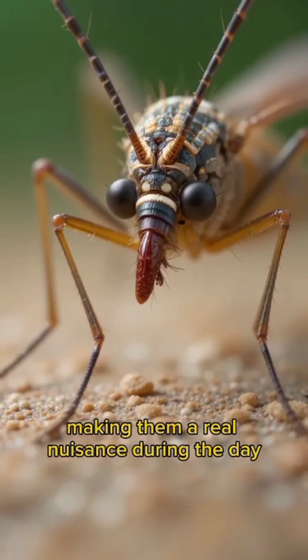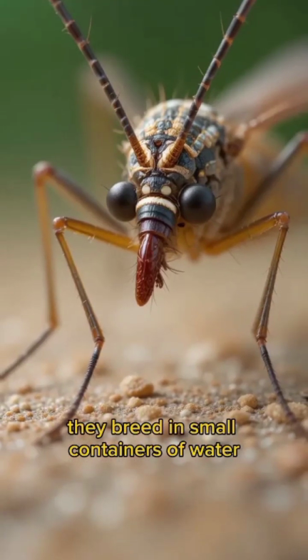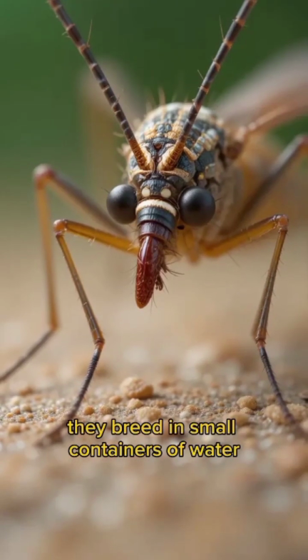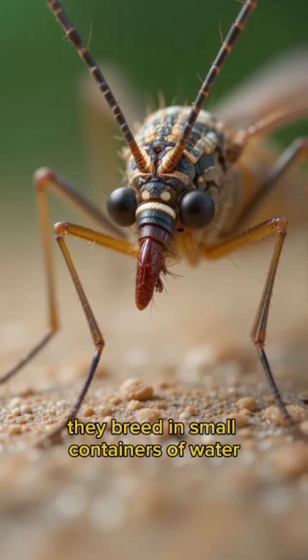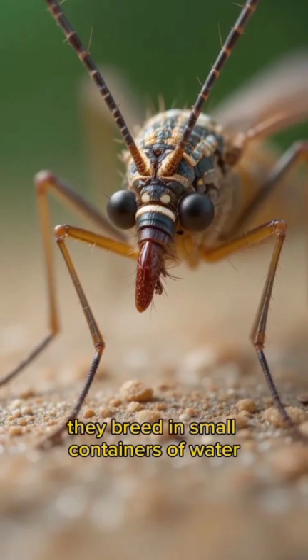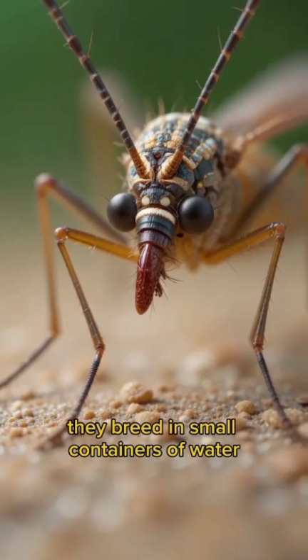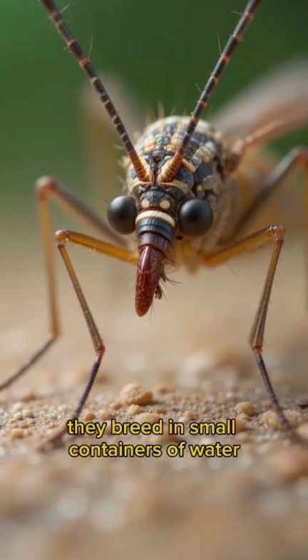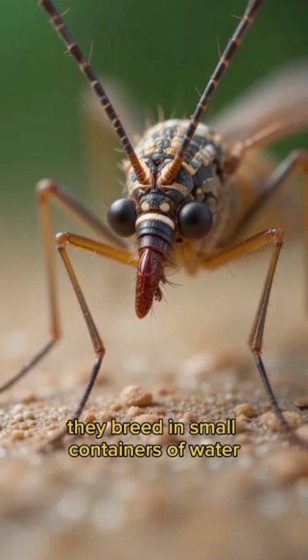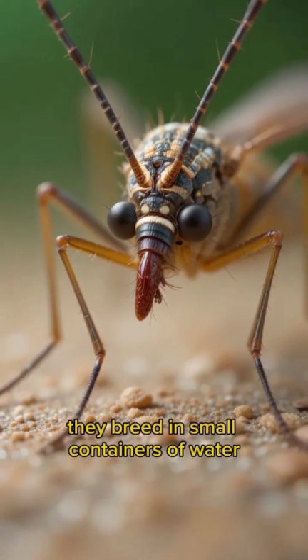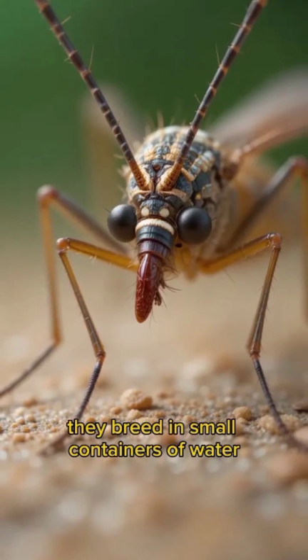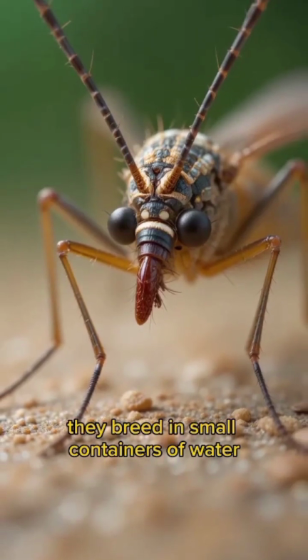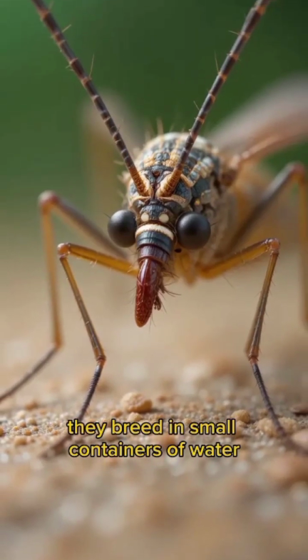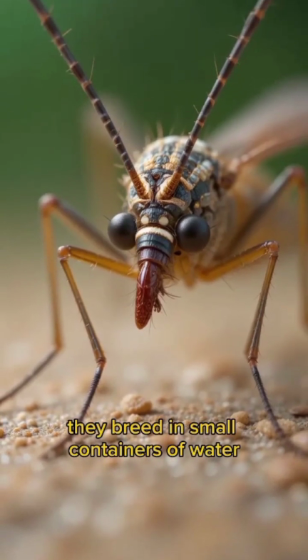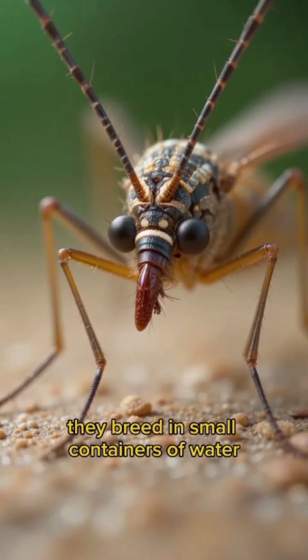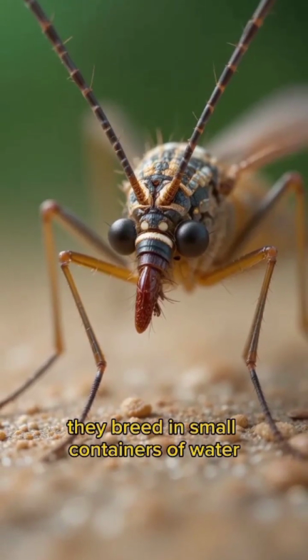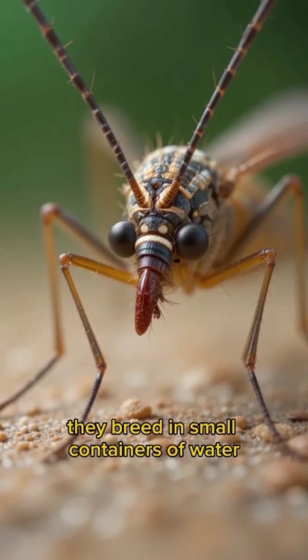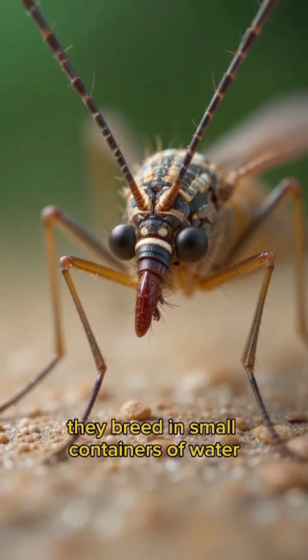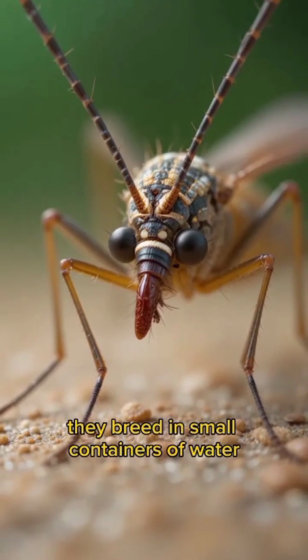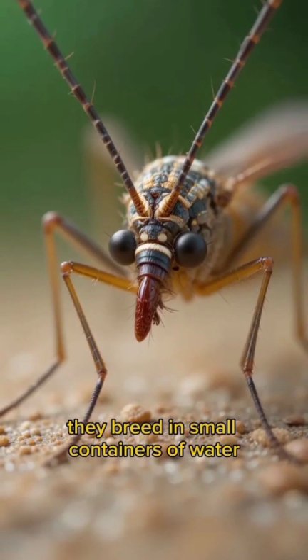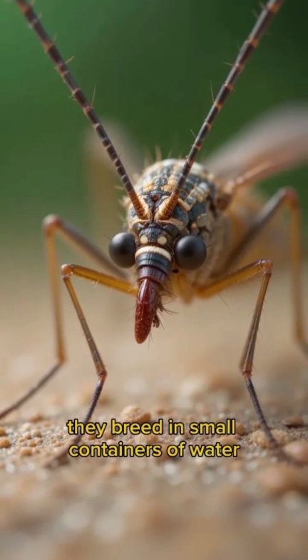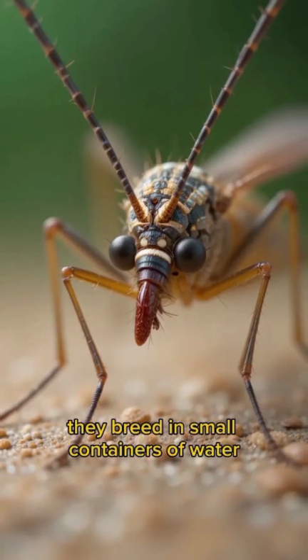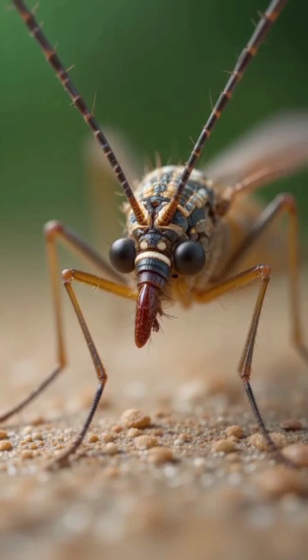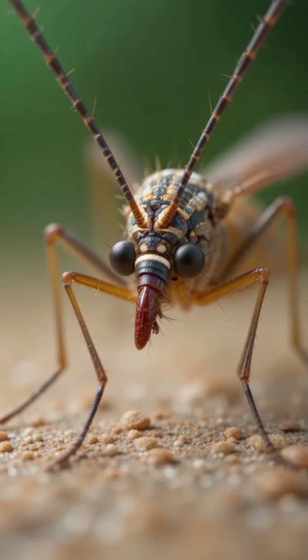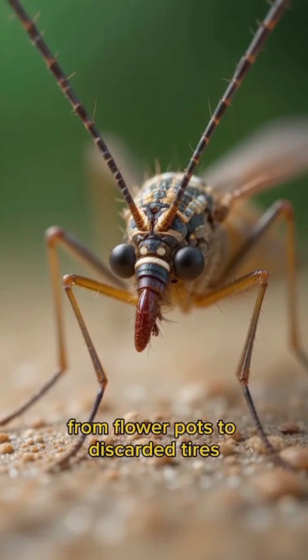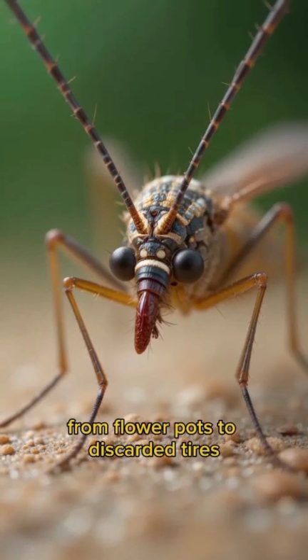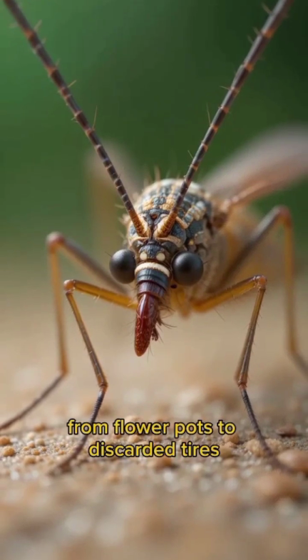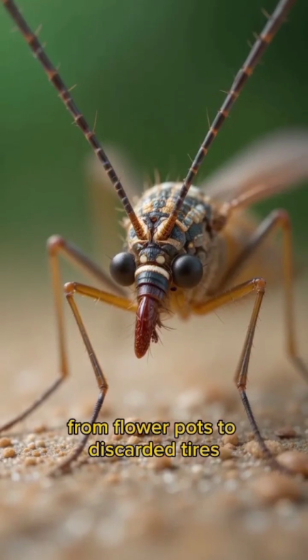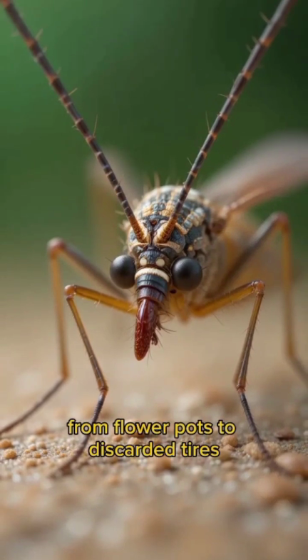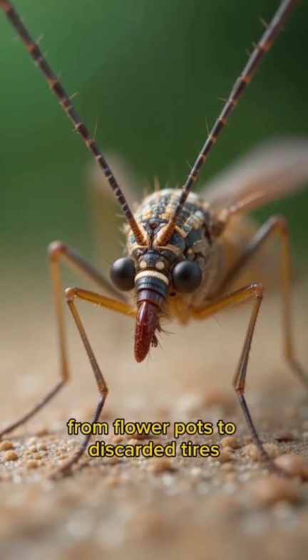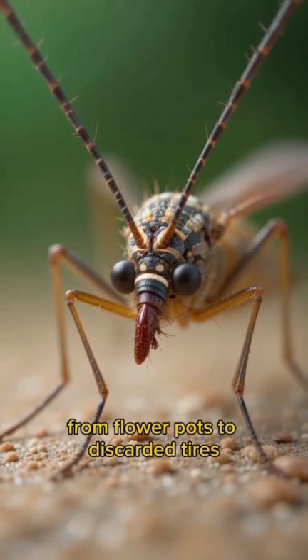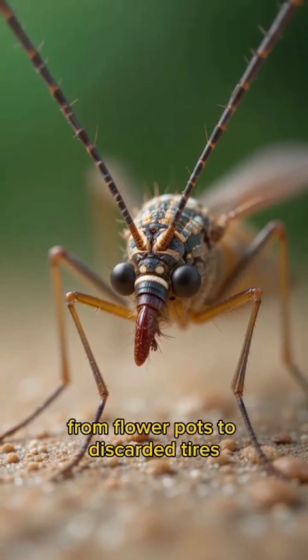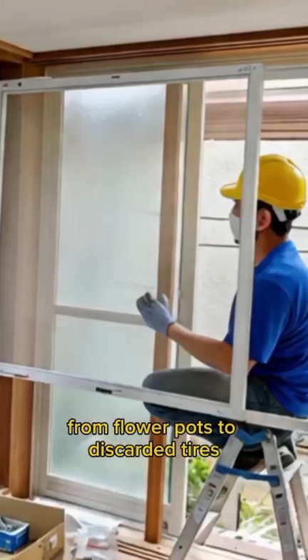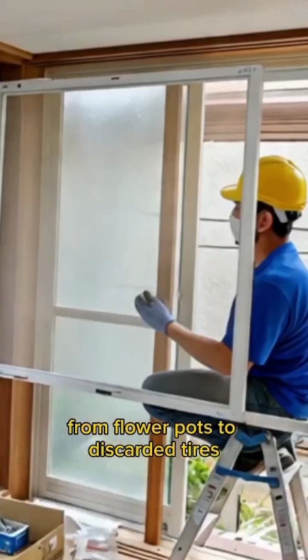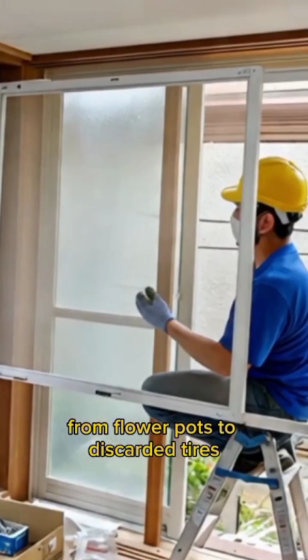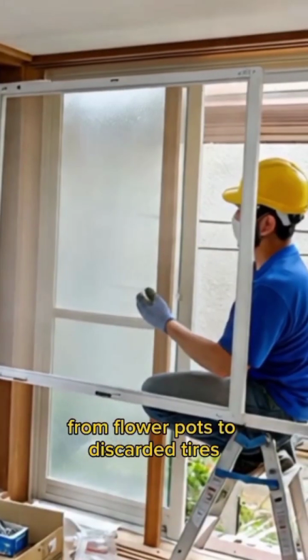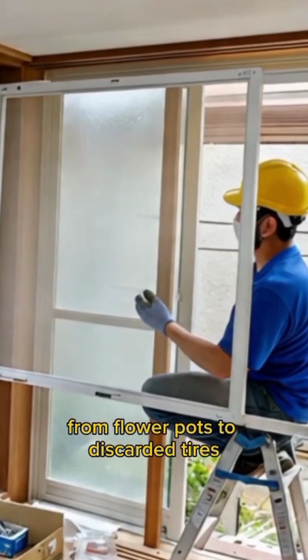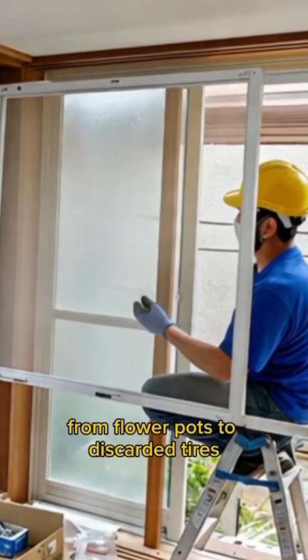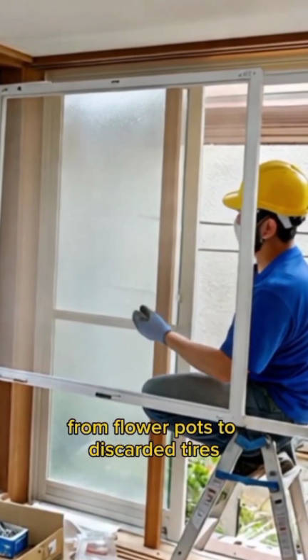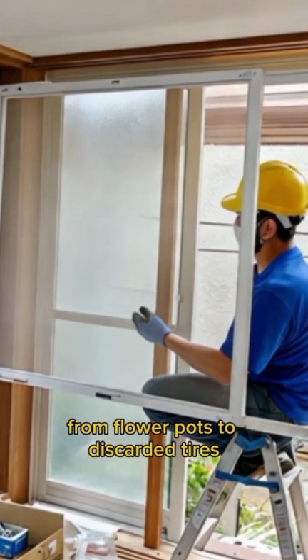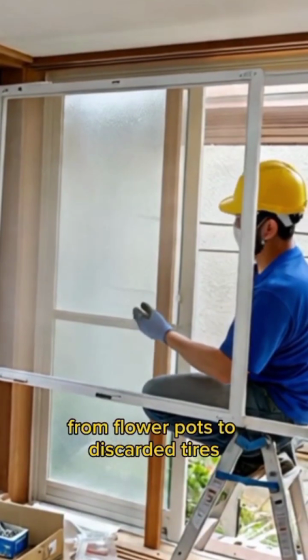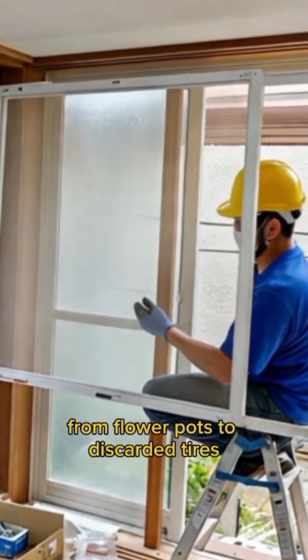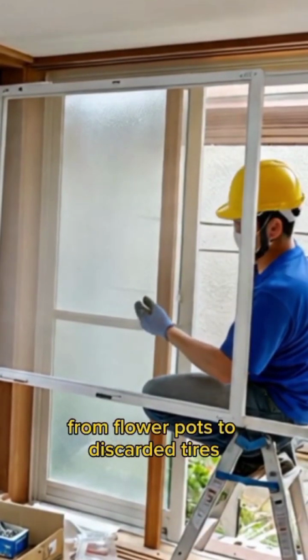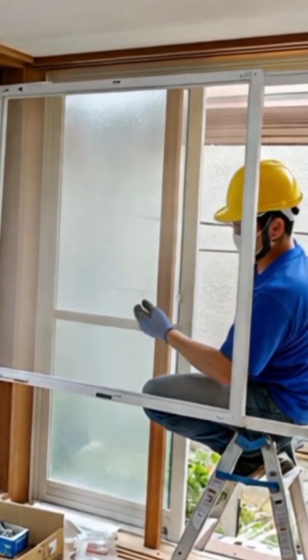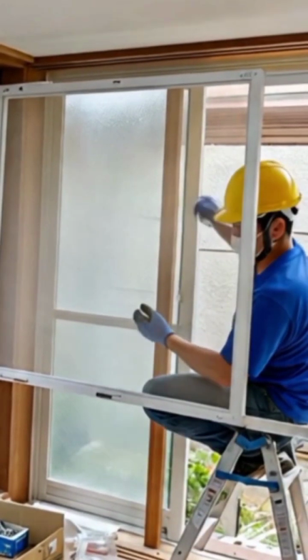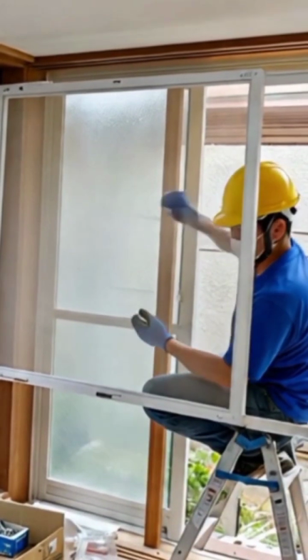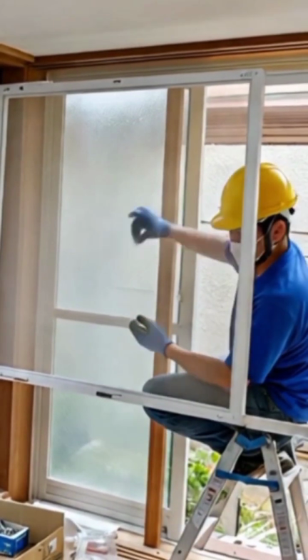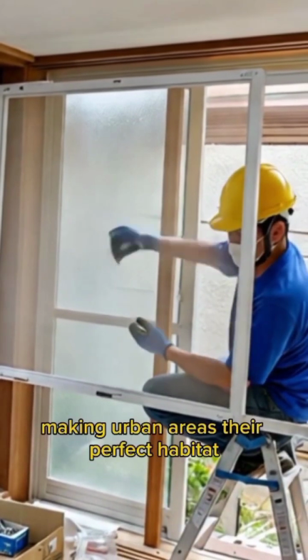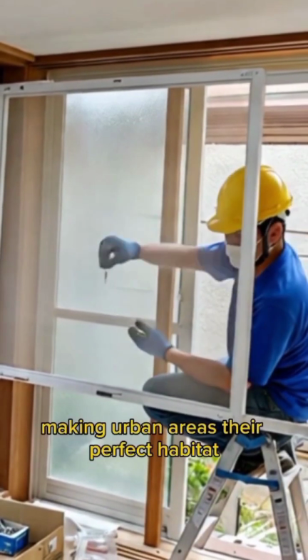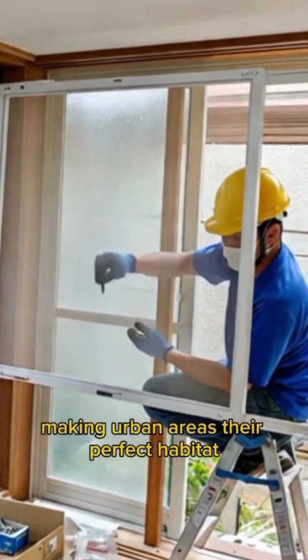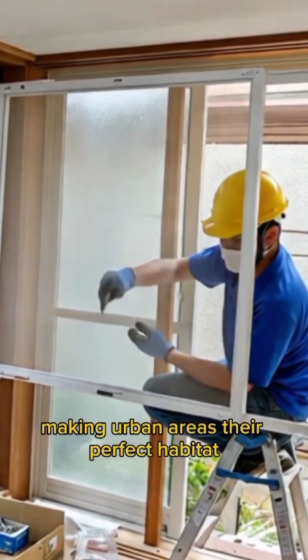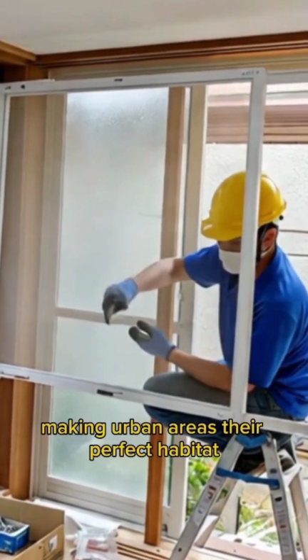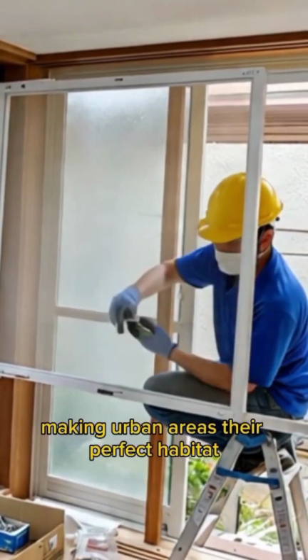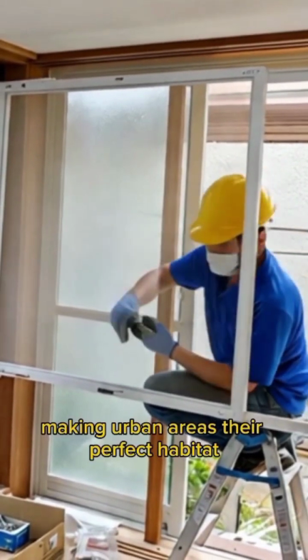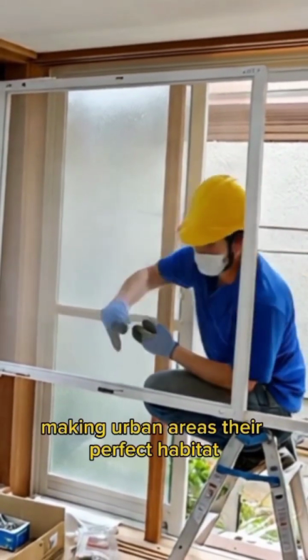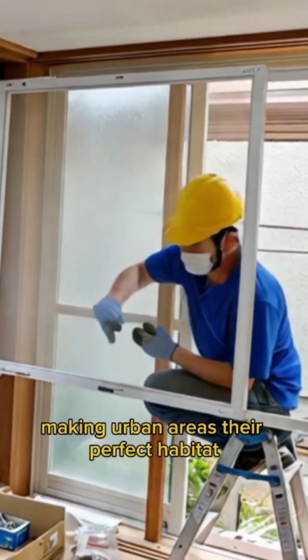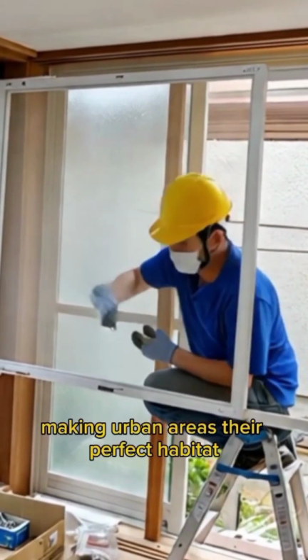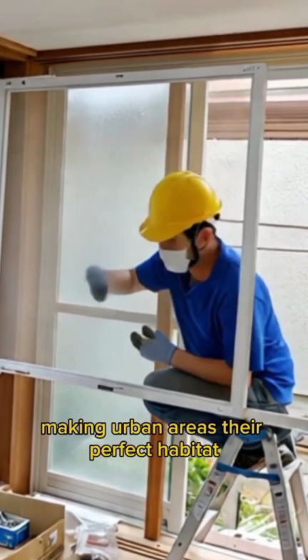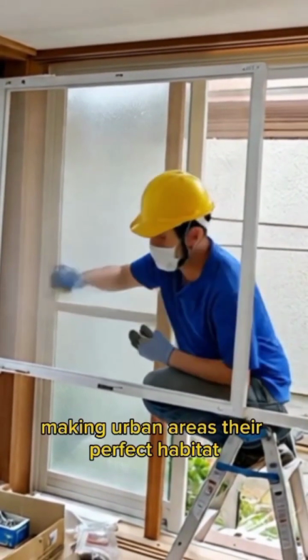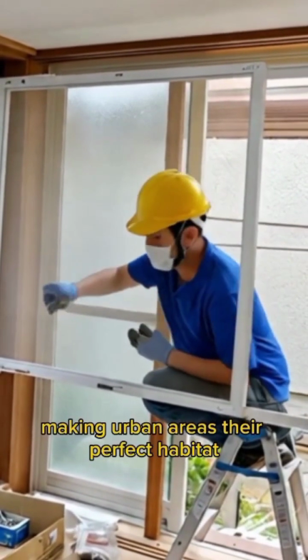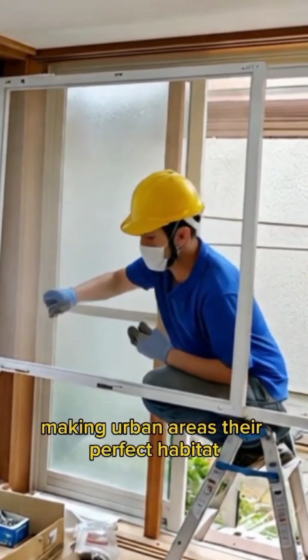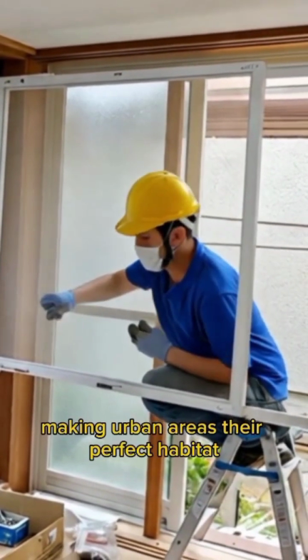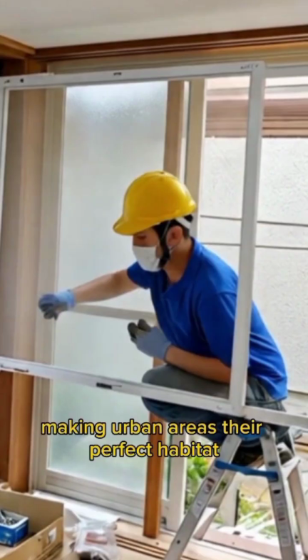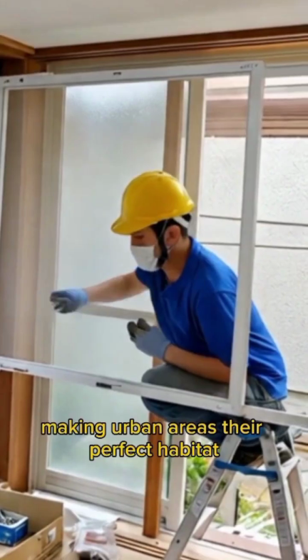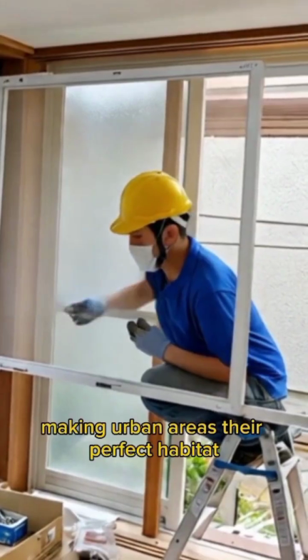They breed in small containers of water, from flower pots to discarded tires, making urban areas their perfect habitat.